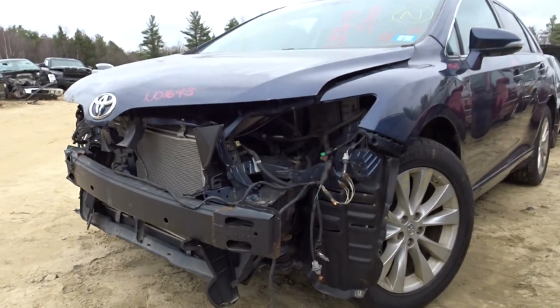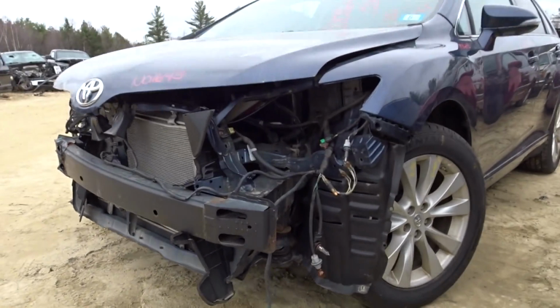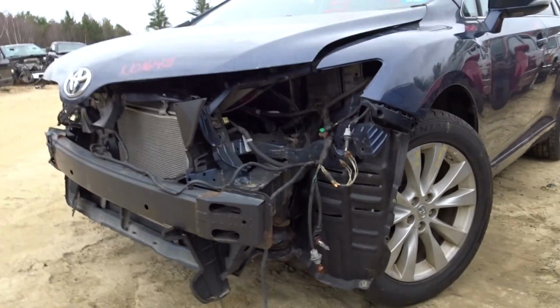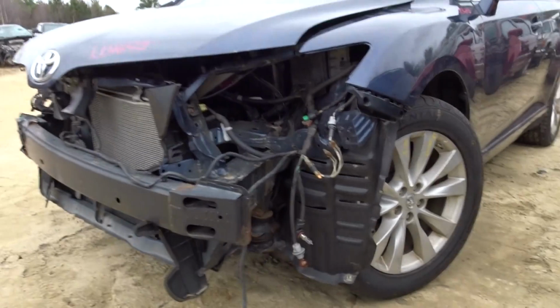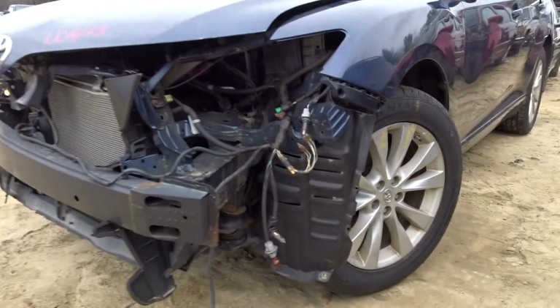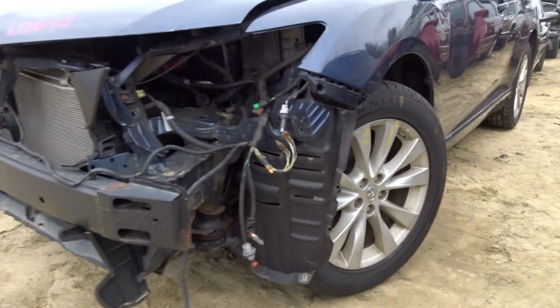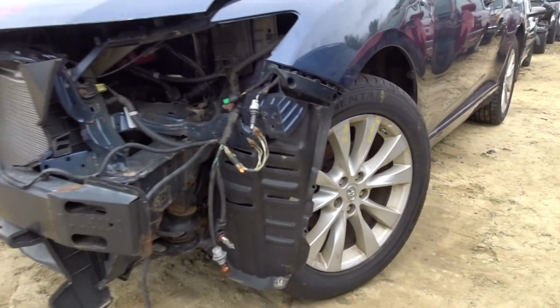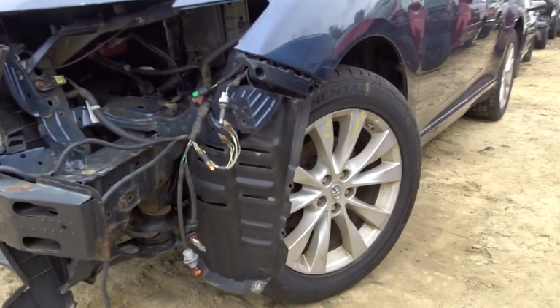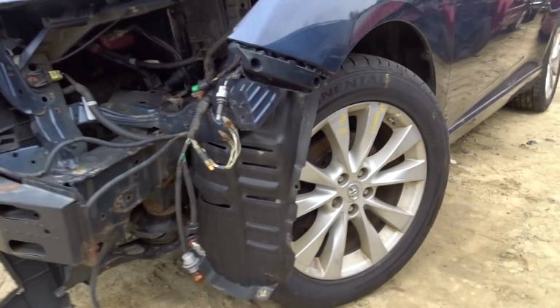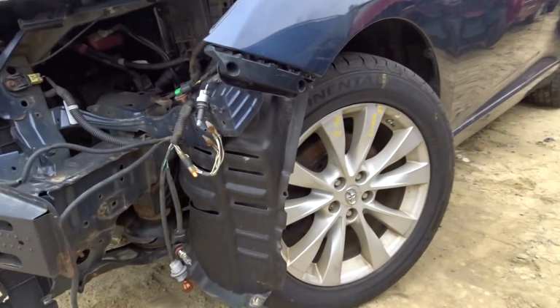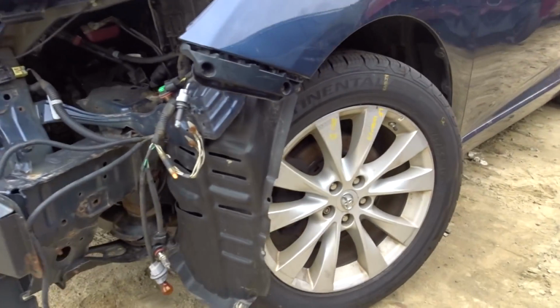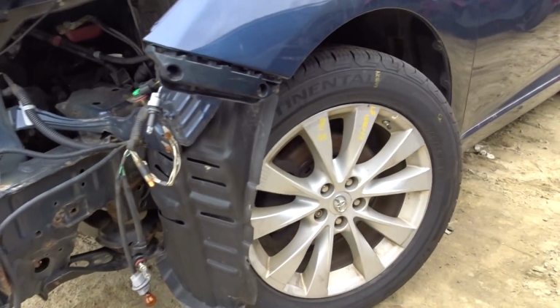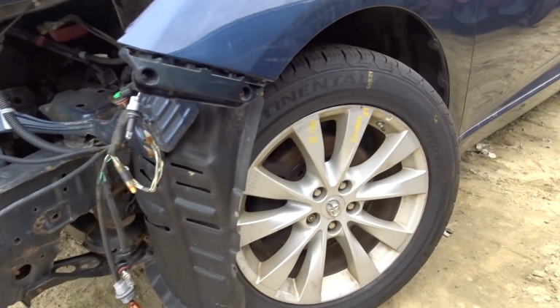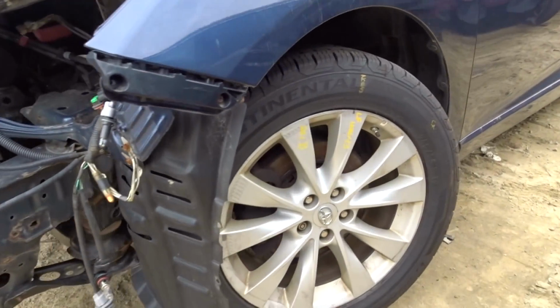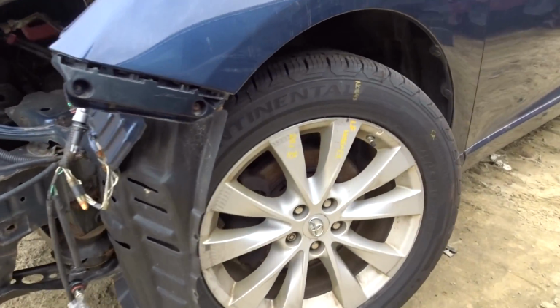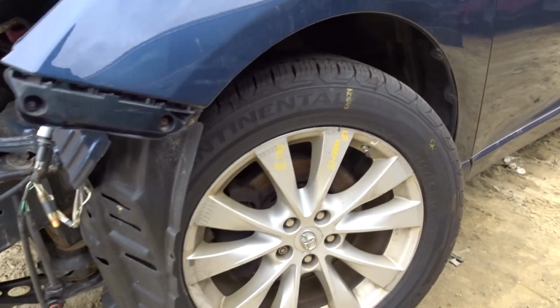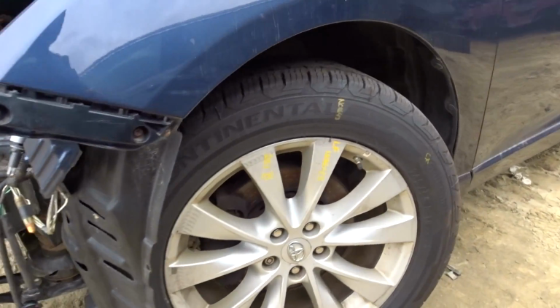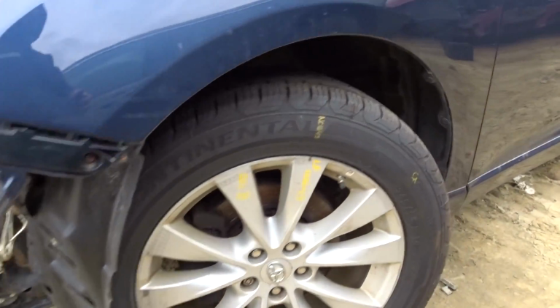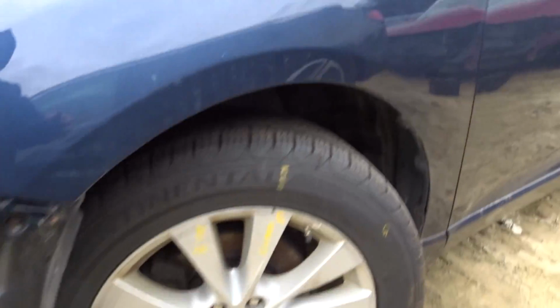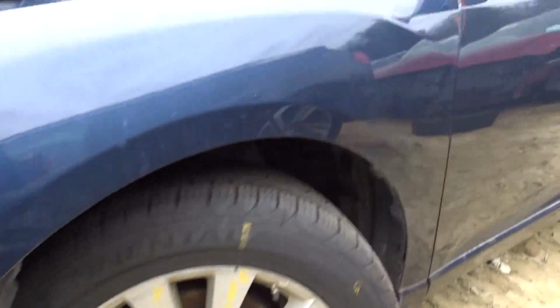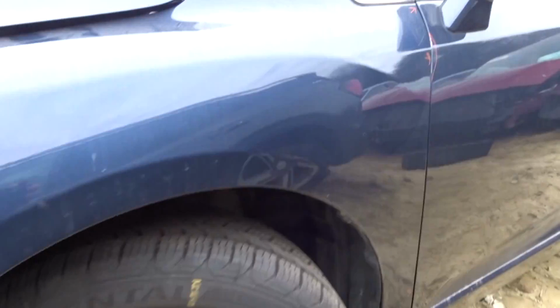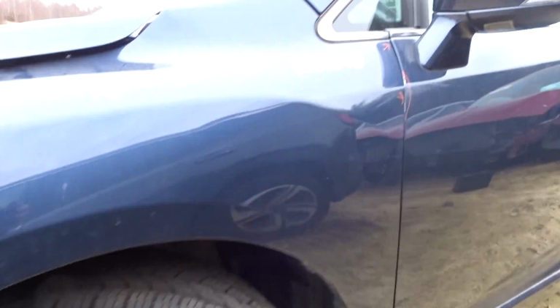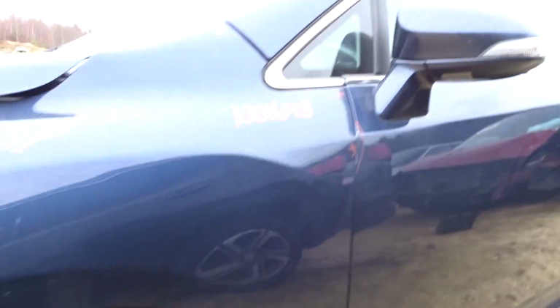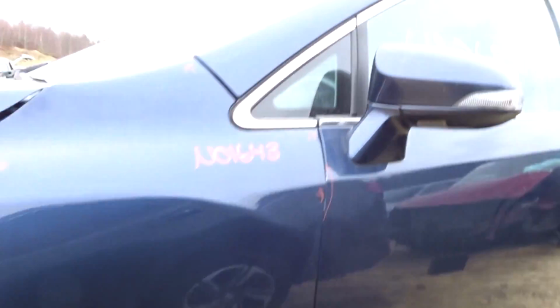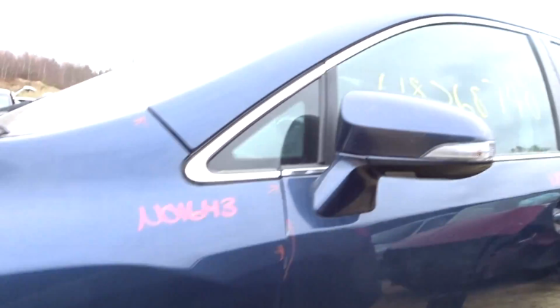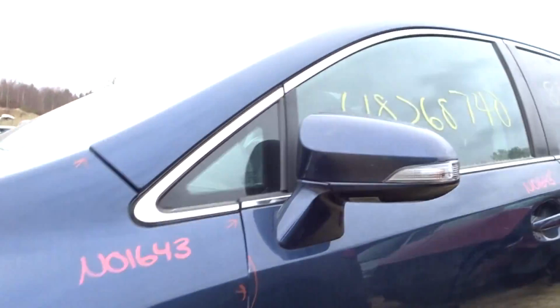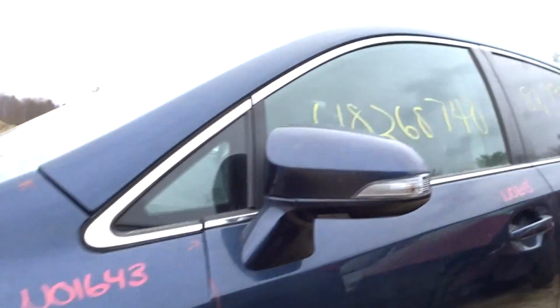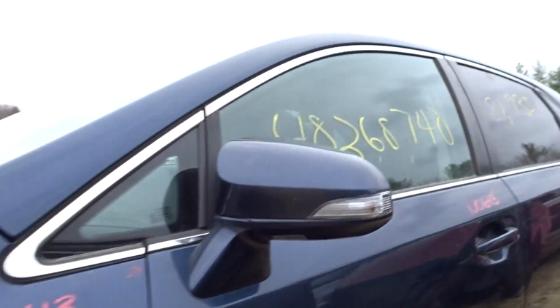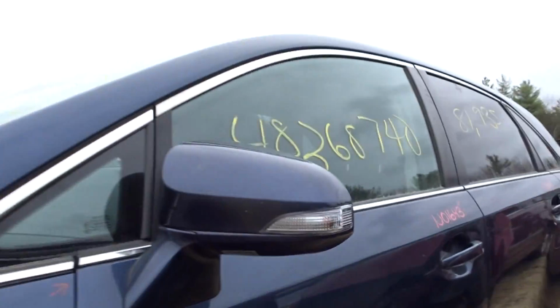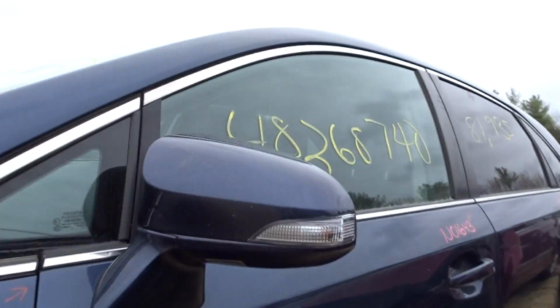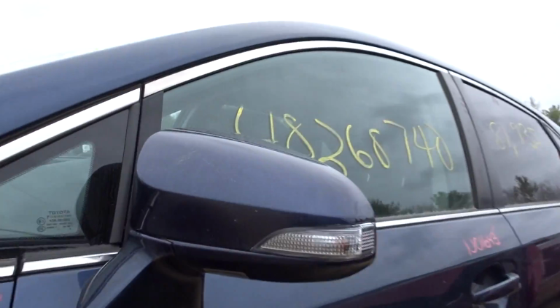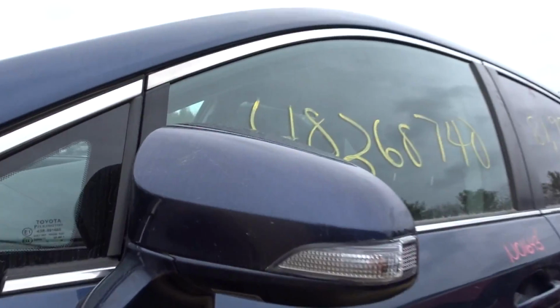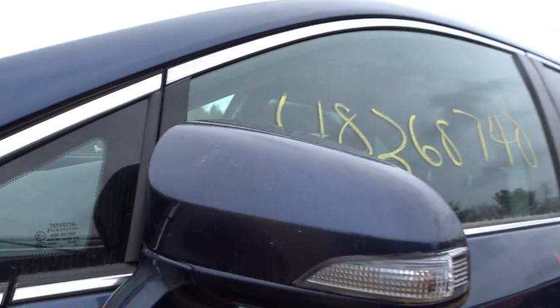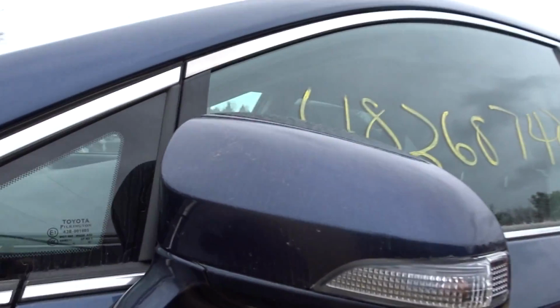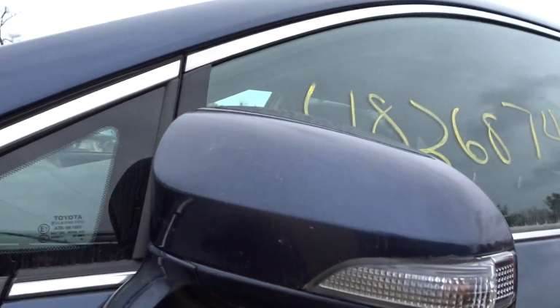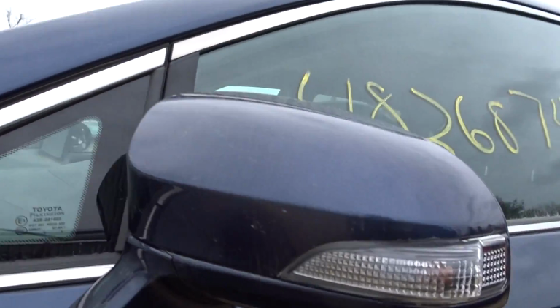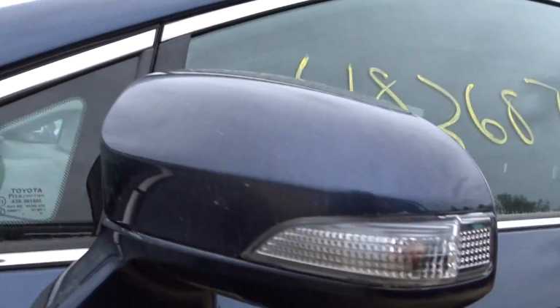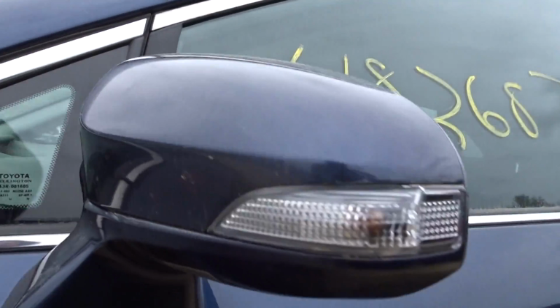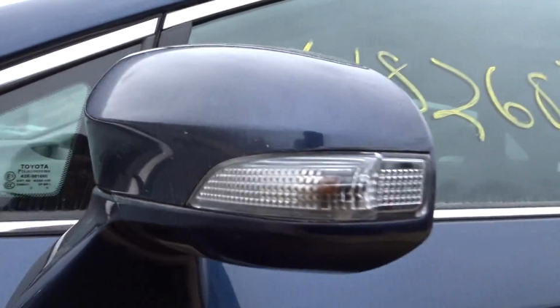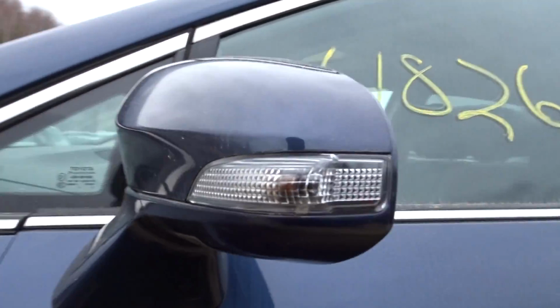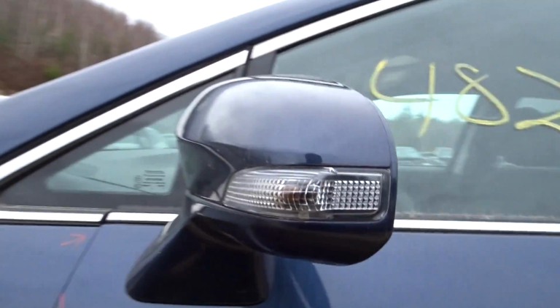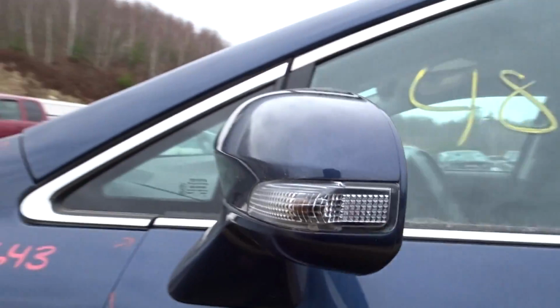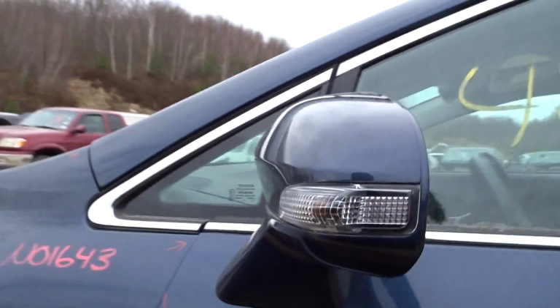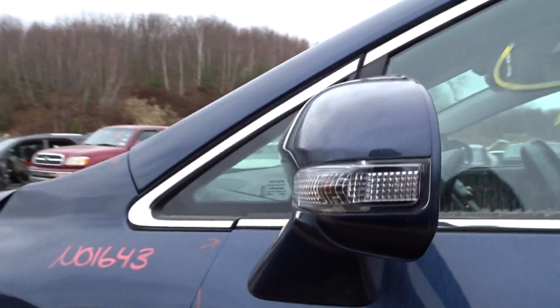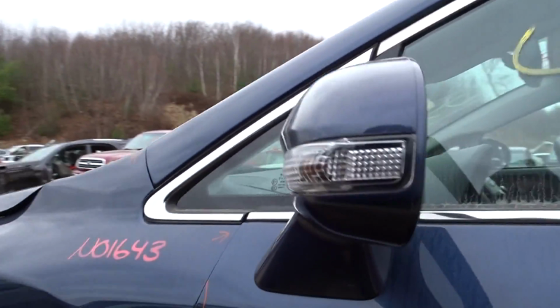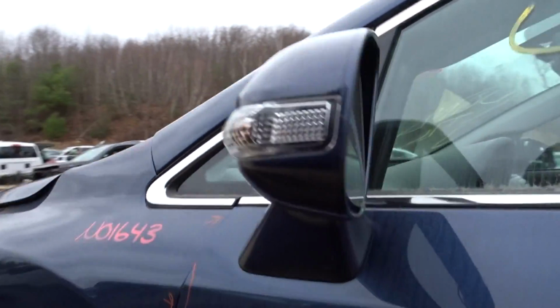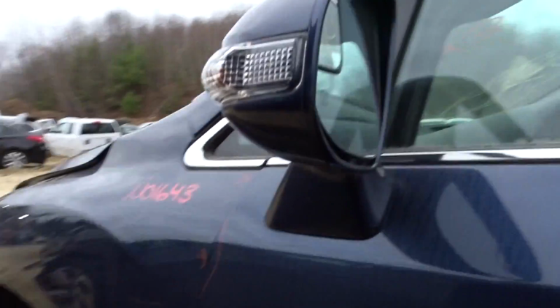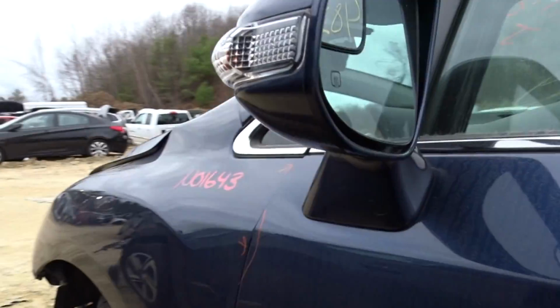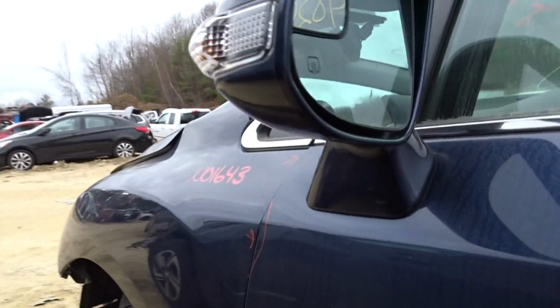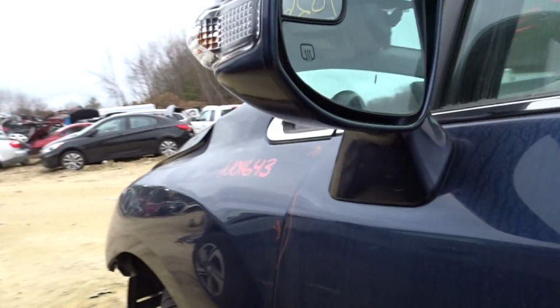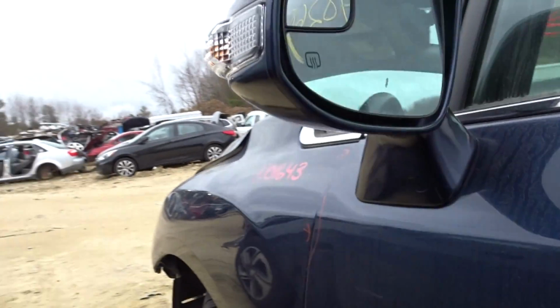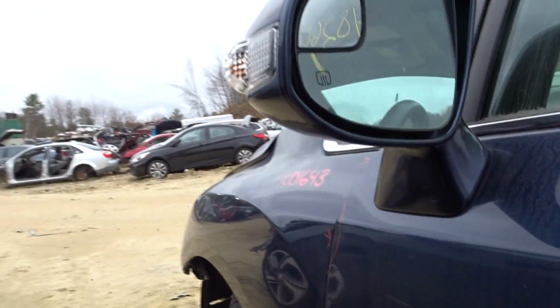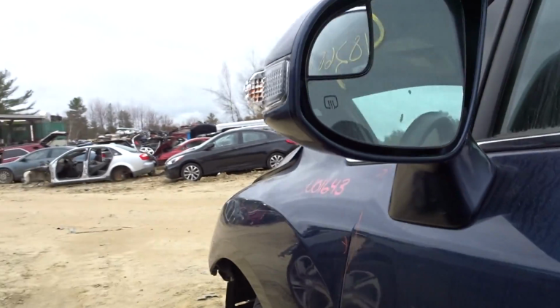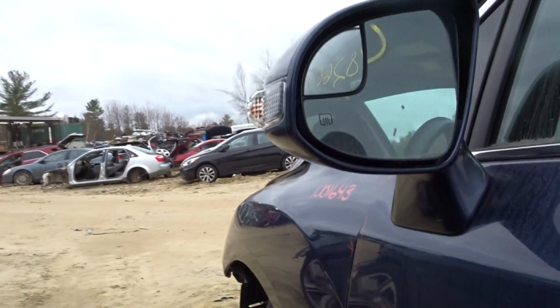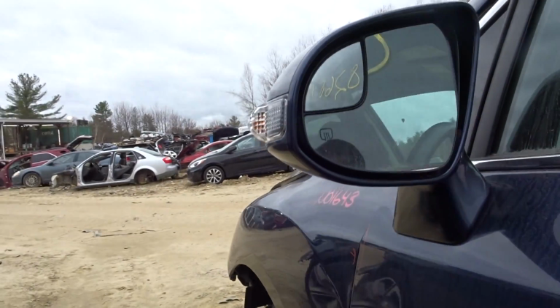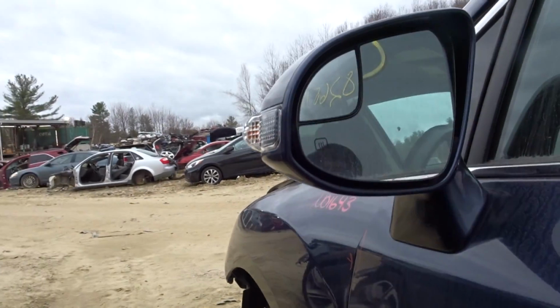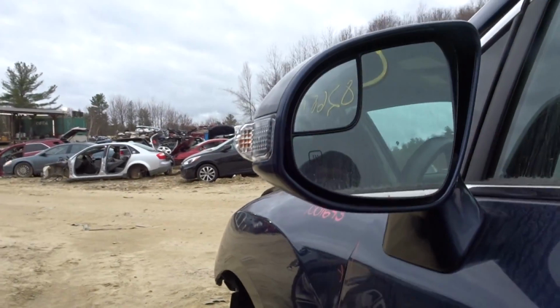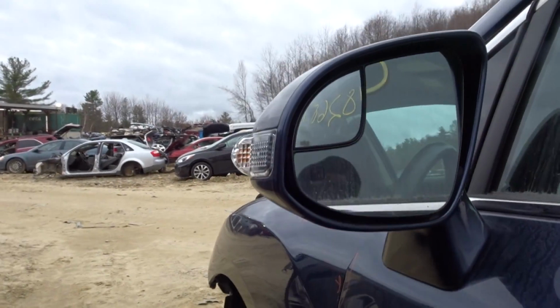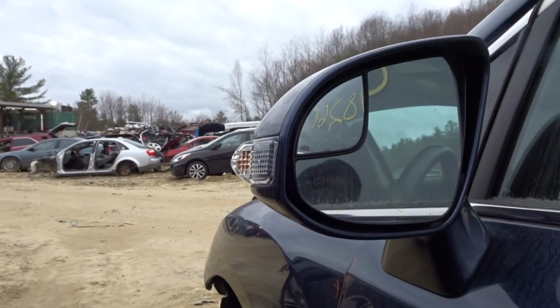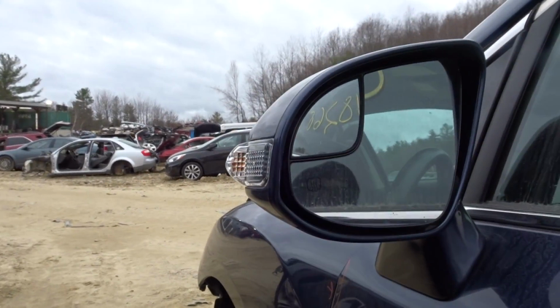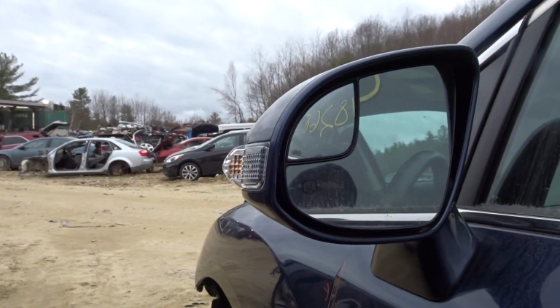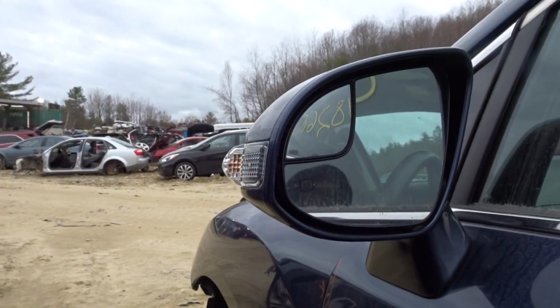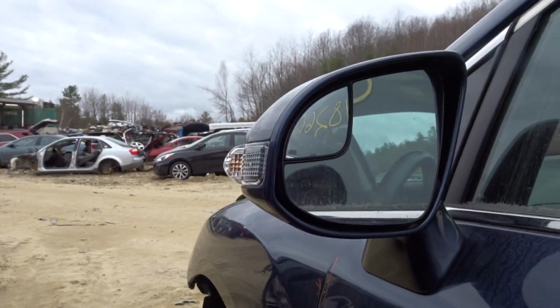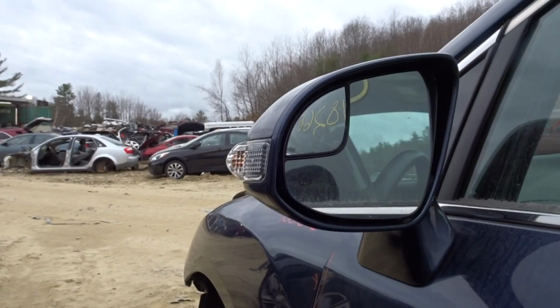Left knee complete: control arm, spindle, strut. Got a good left door mirror, power, body color cover, turn signal on there, and it is heated.